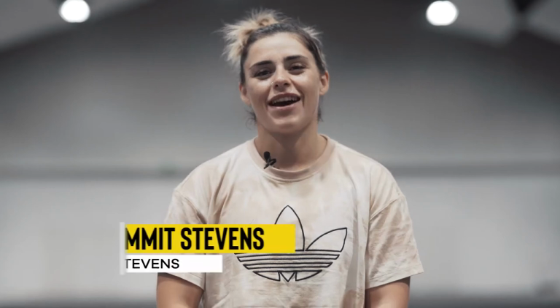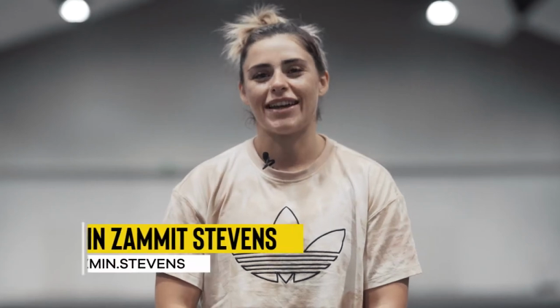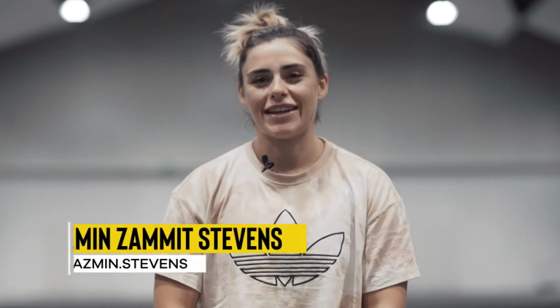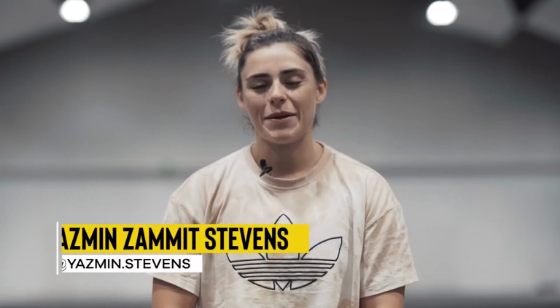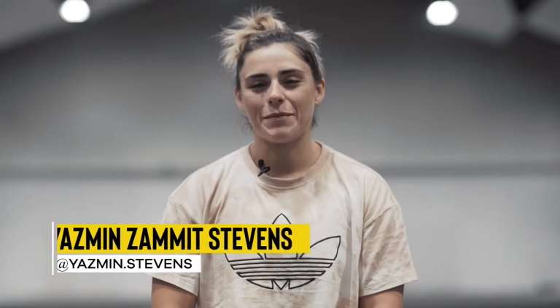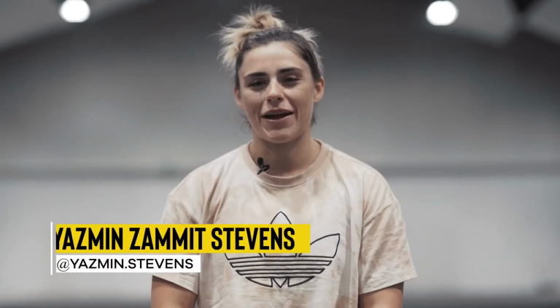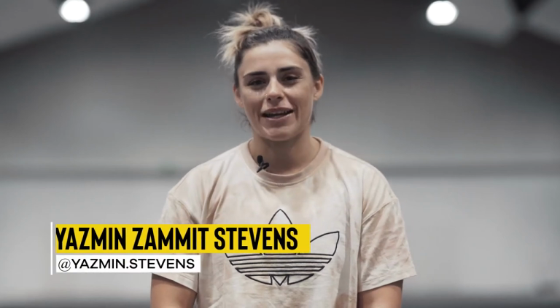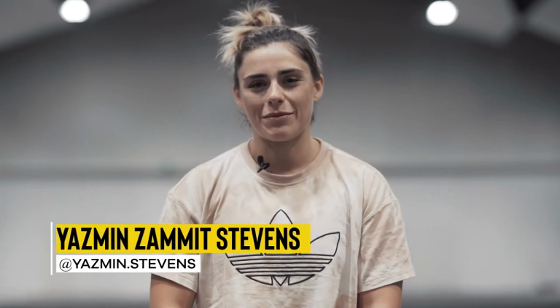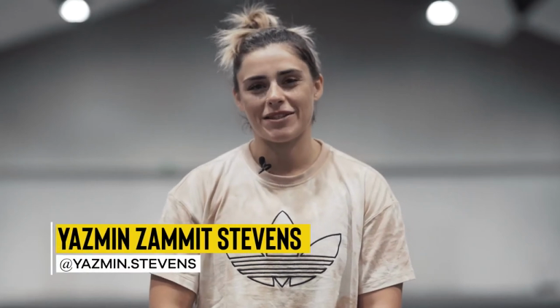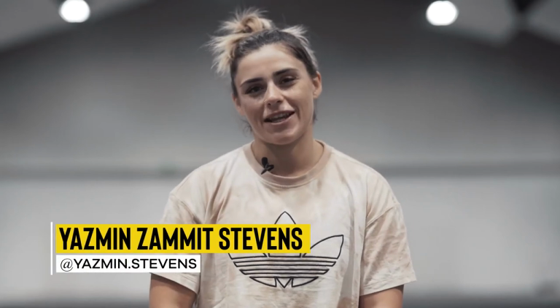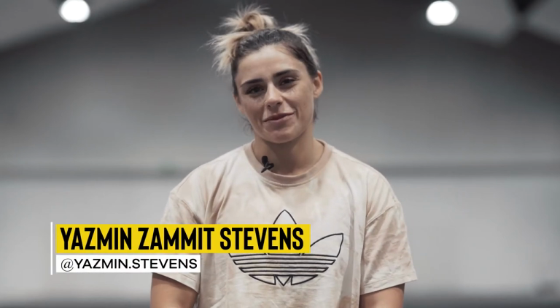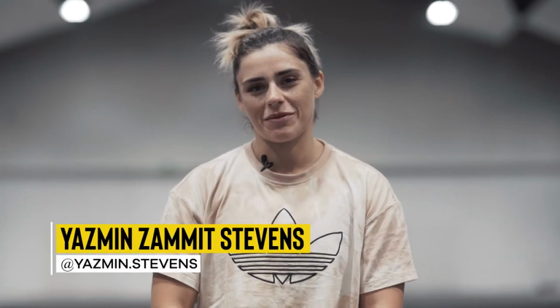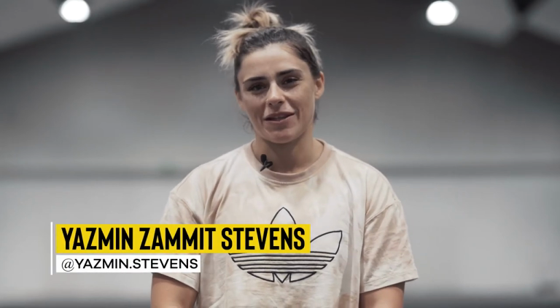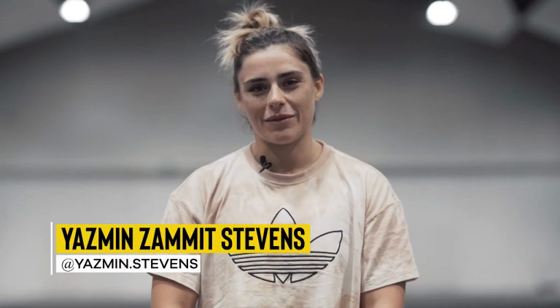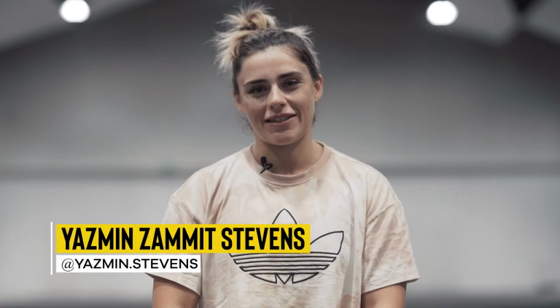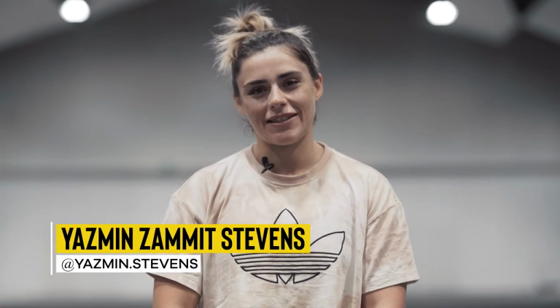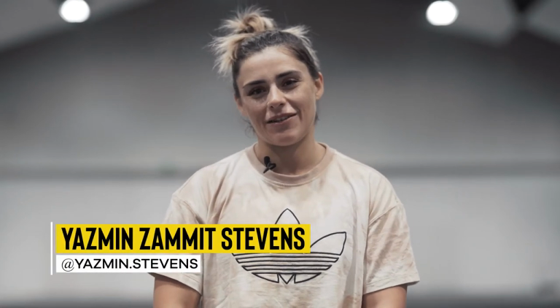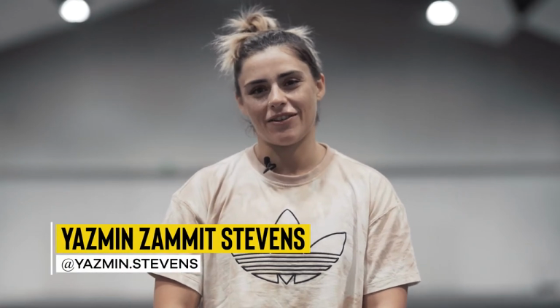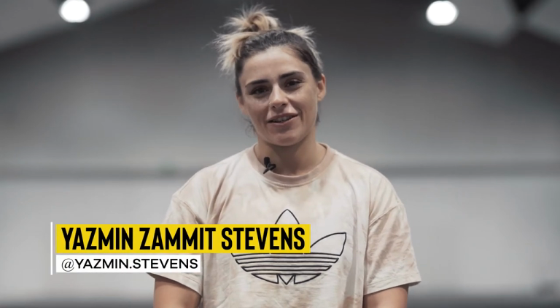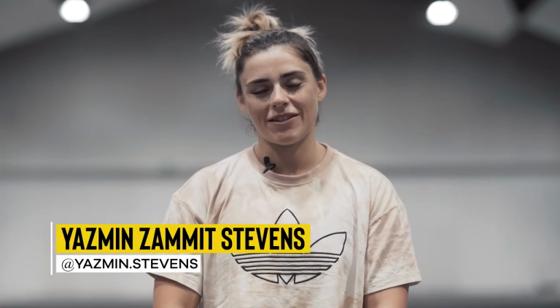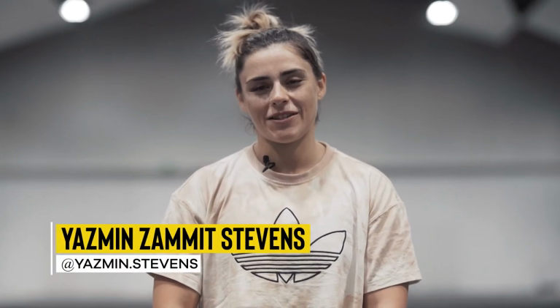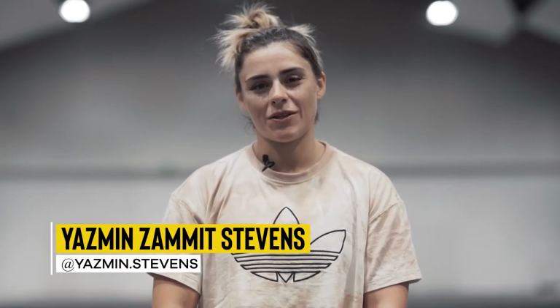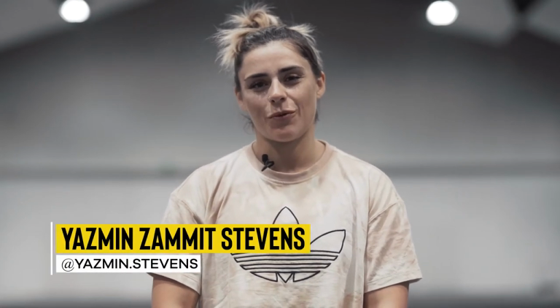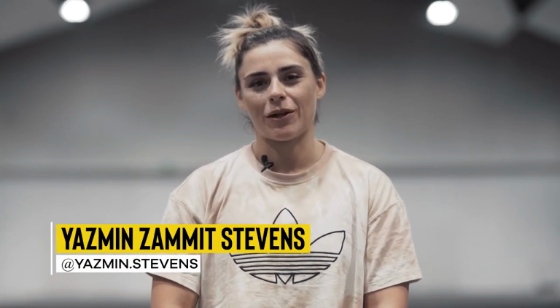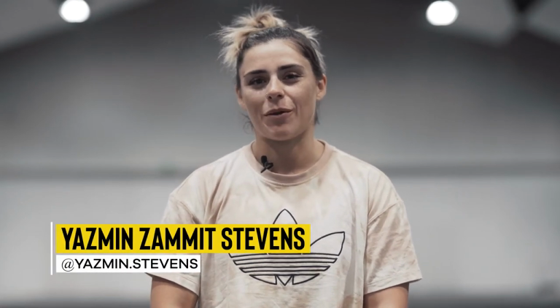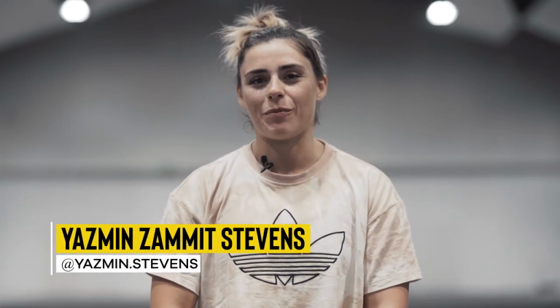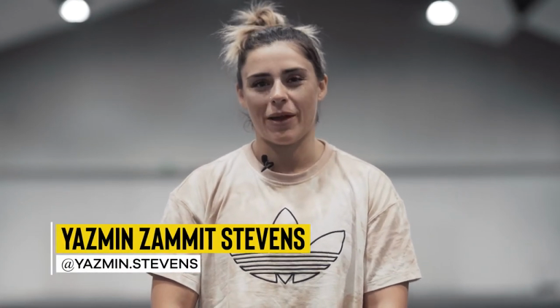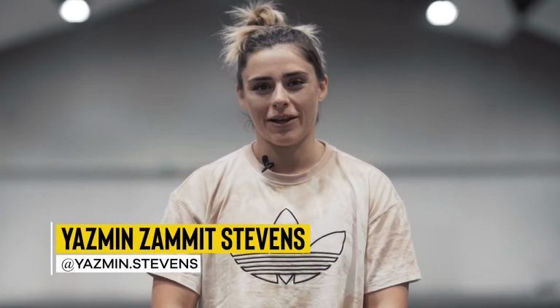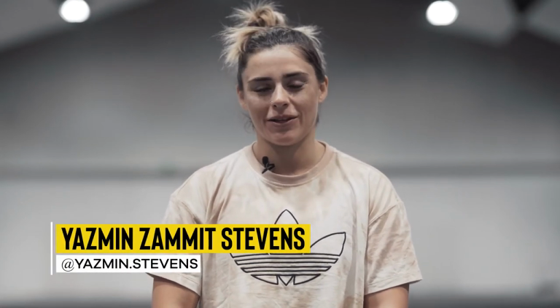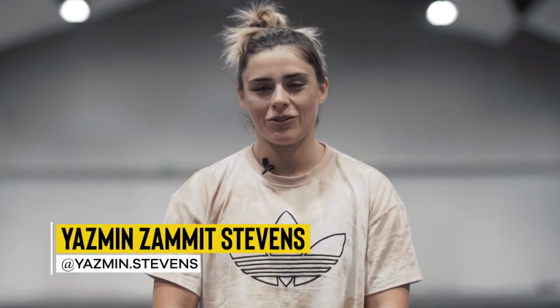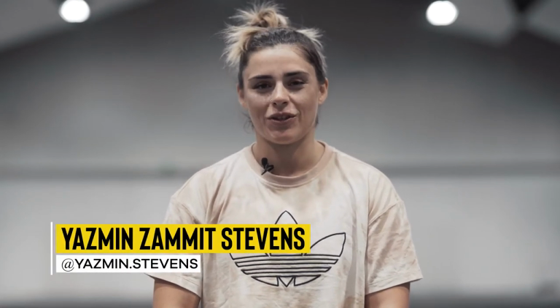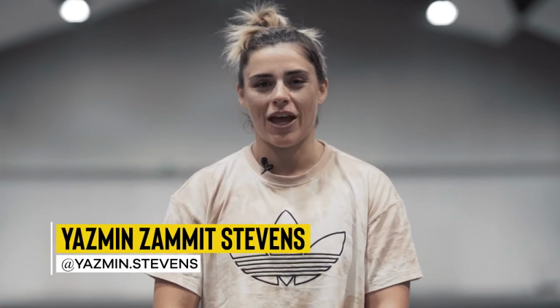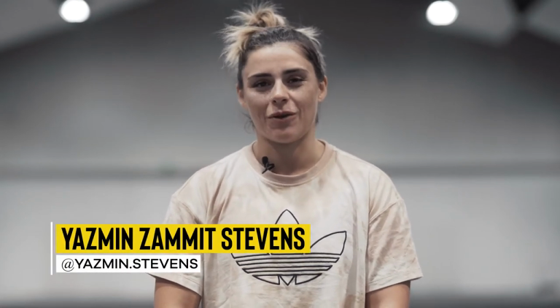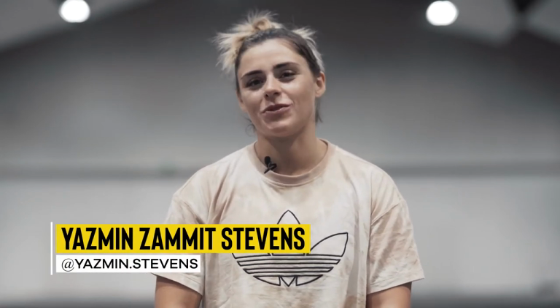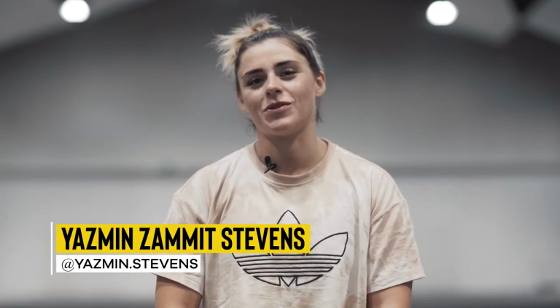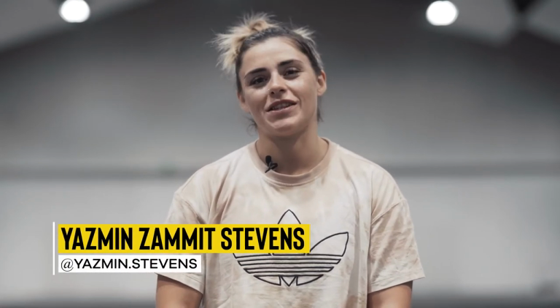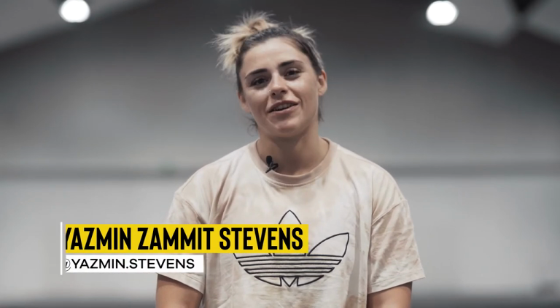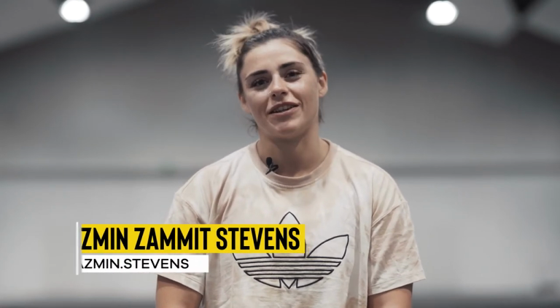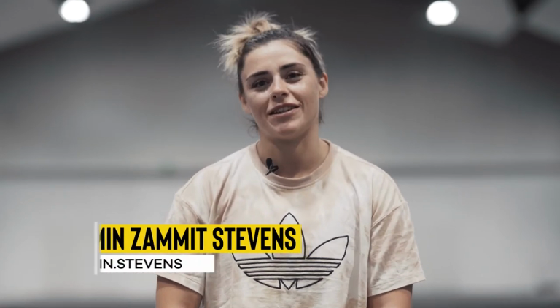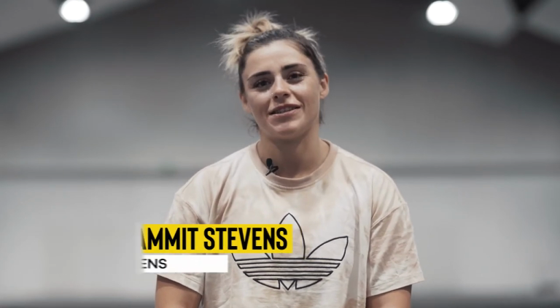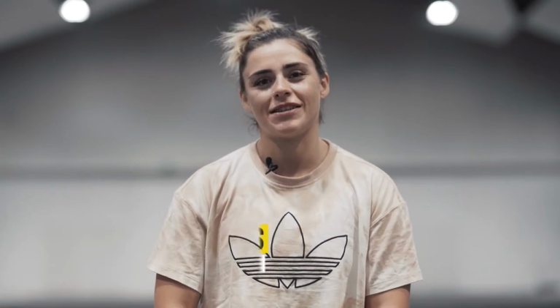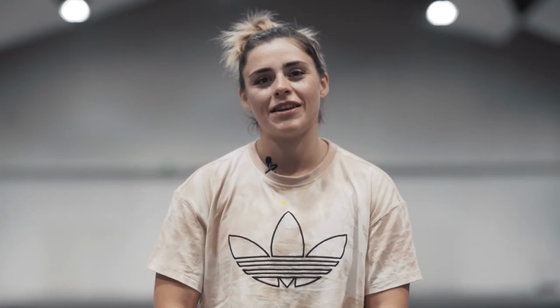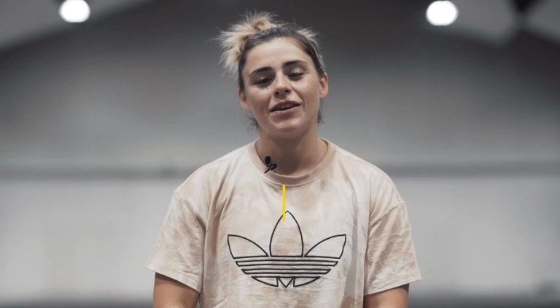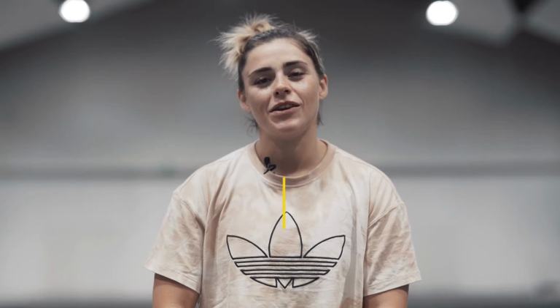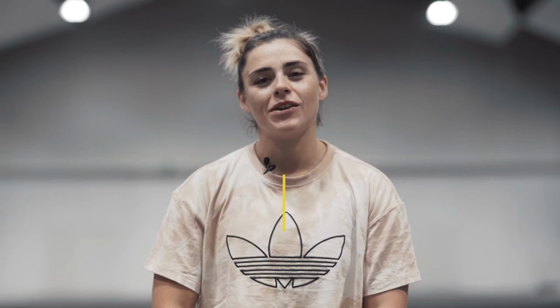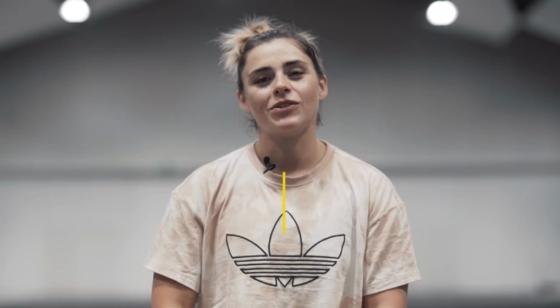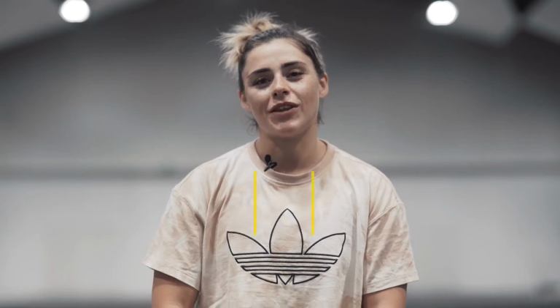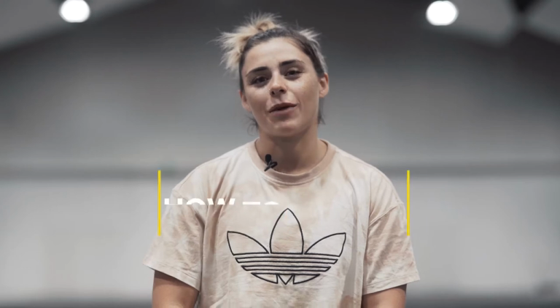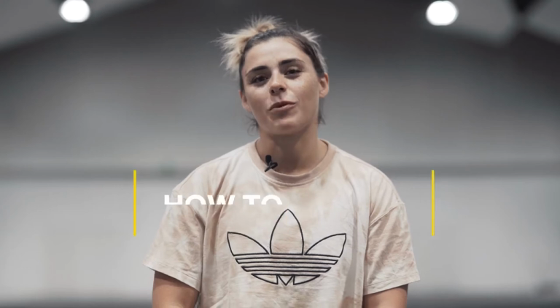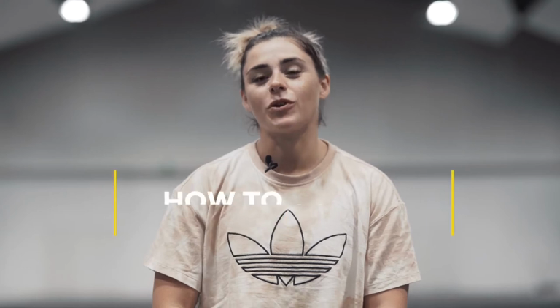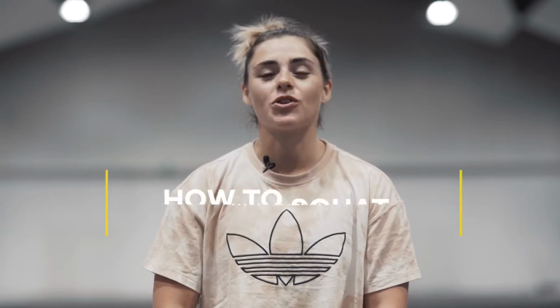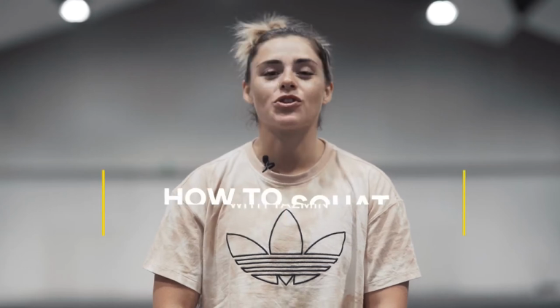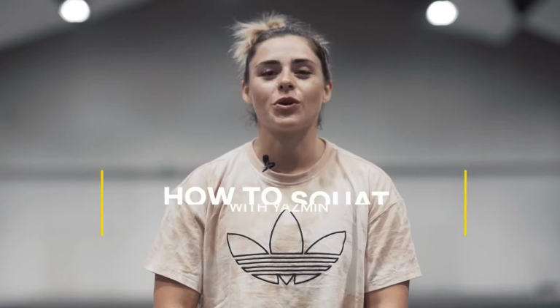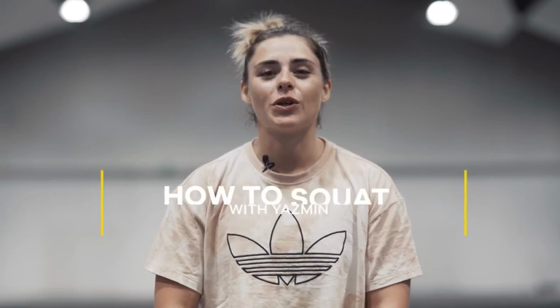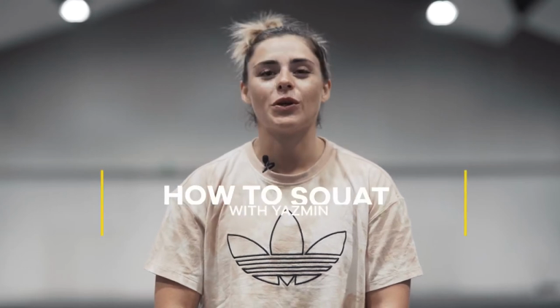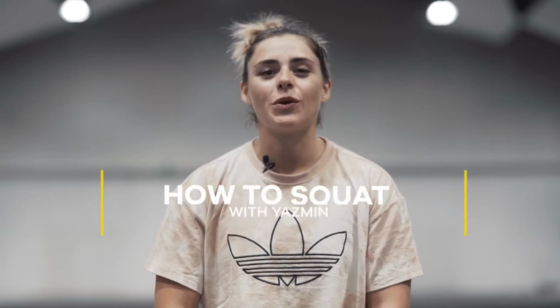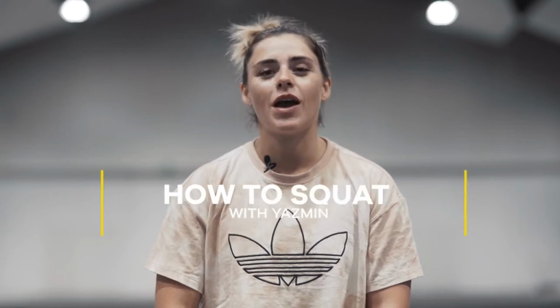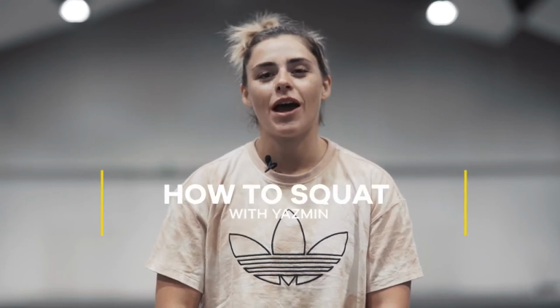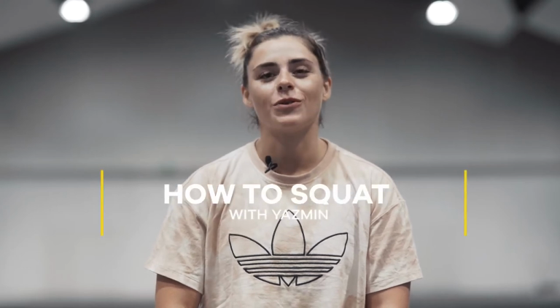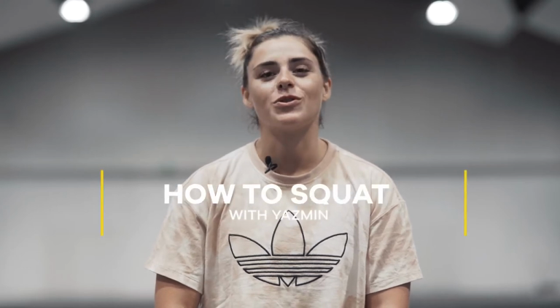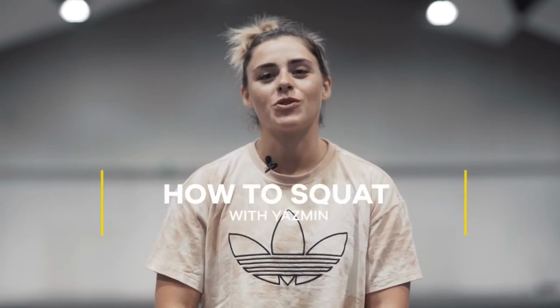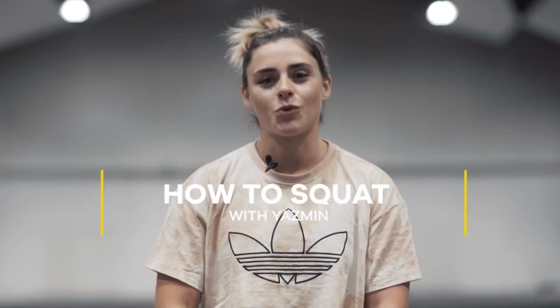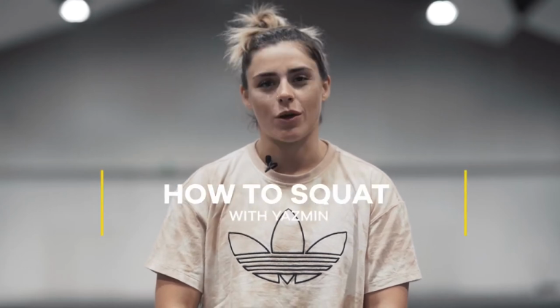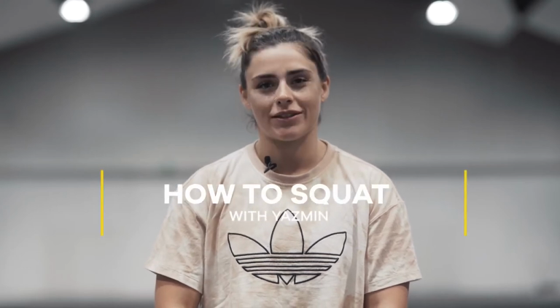Hi, my name is Yasmin Zameed-Stevens. Welcome back to the how-to series. Today I'm going to show you how to squat.